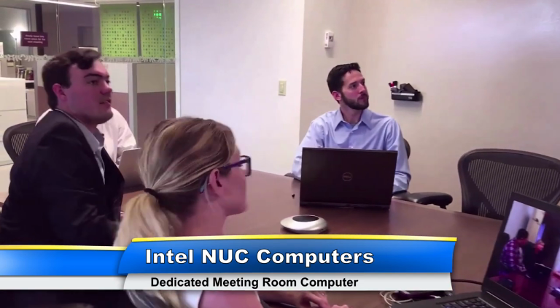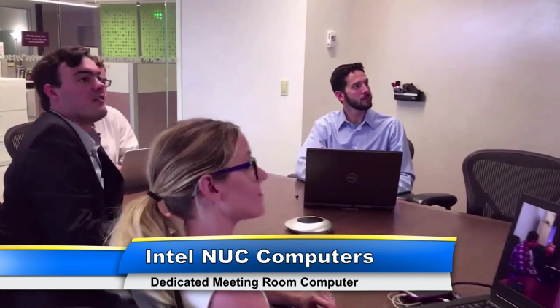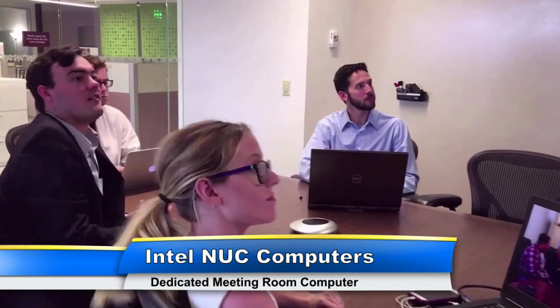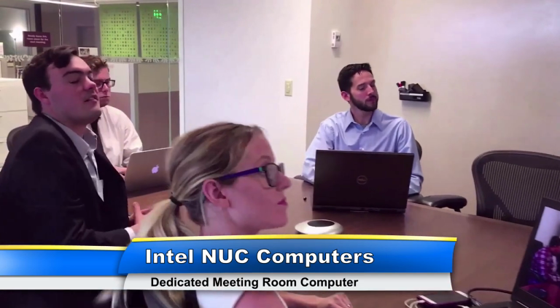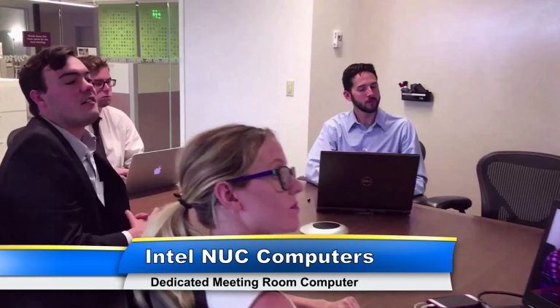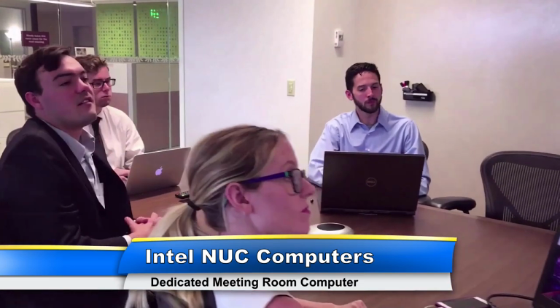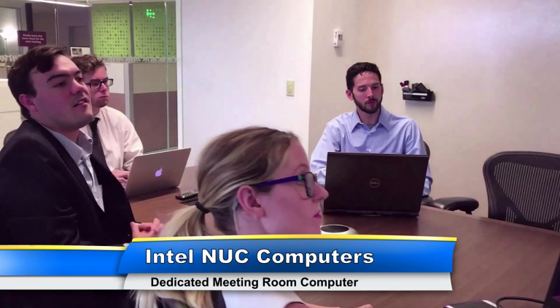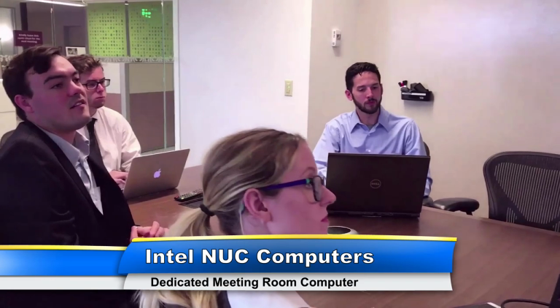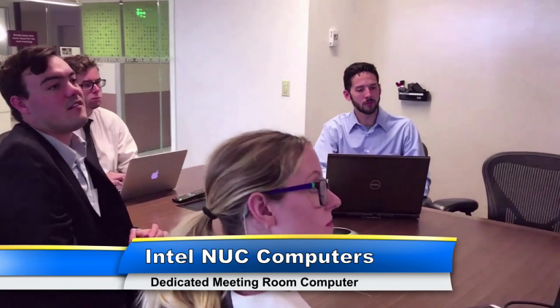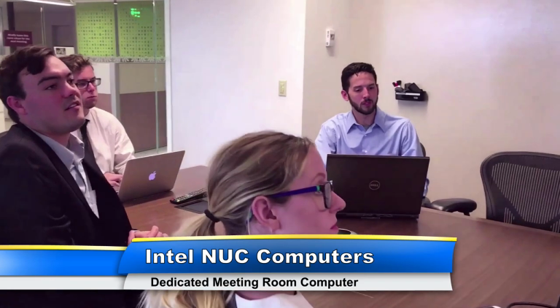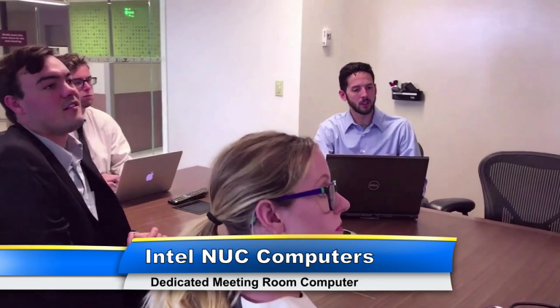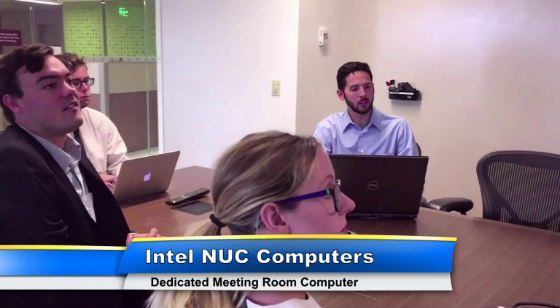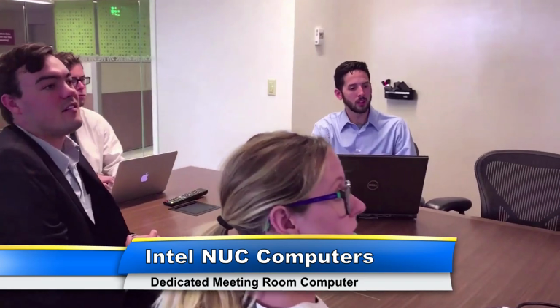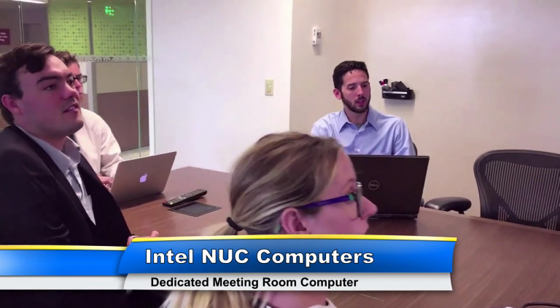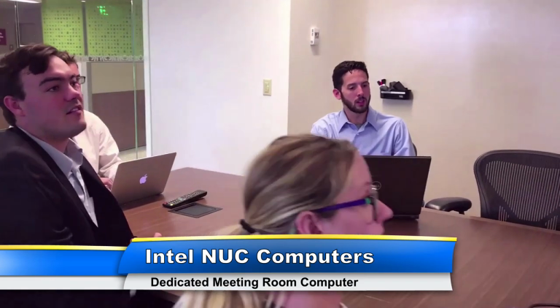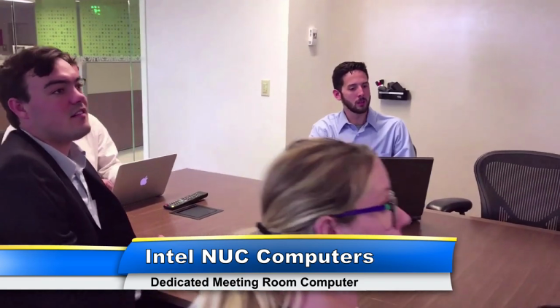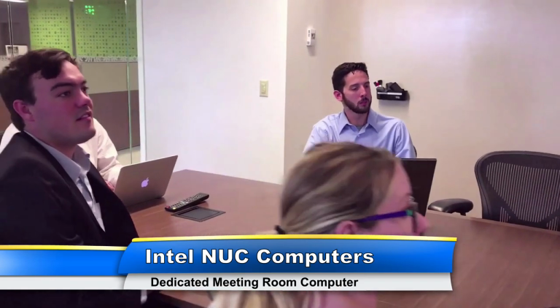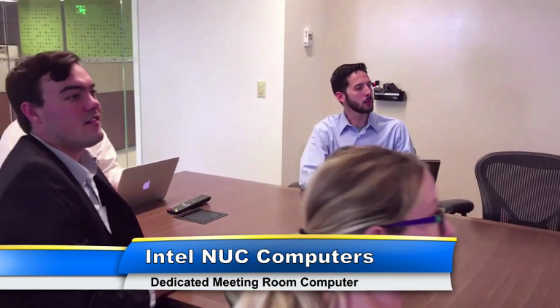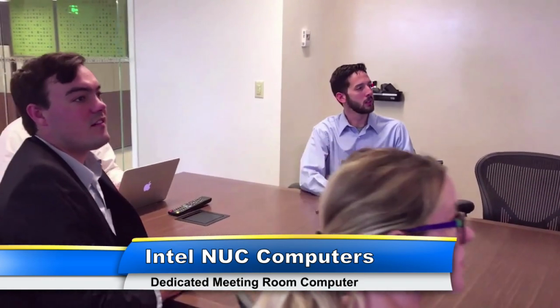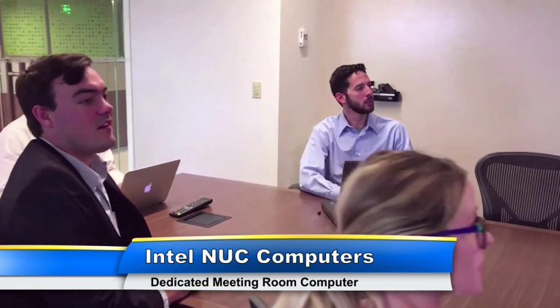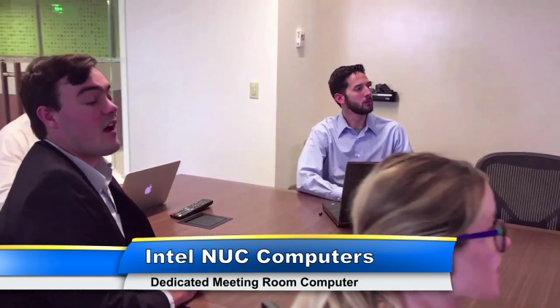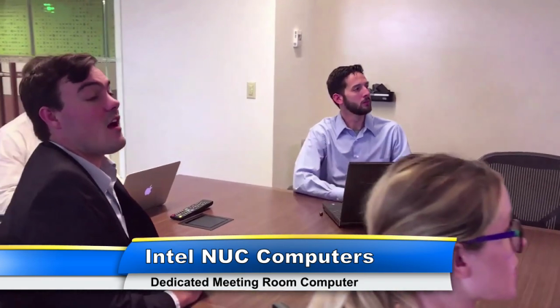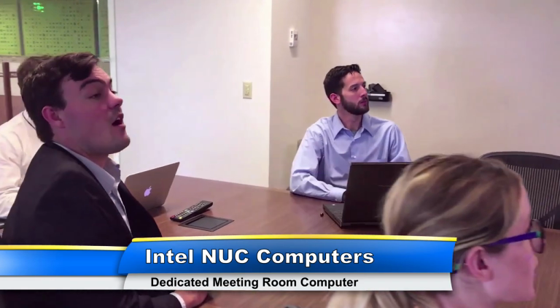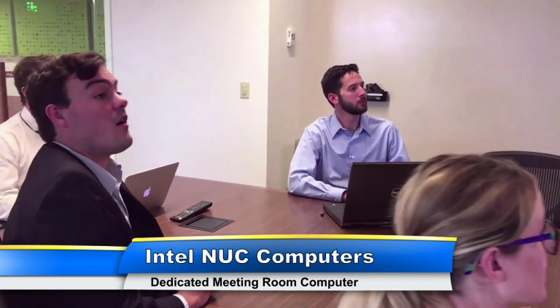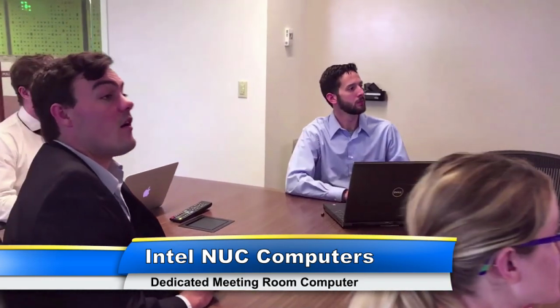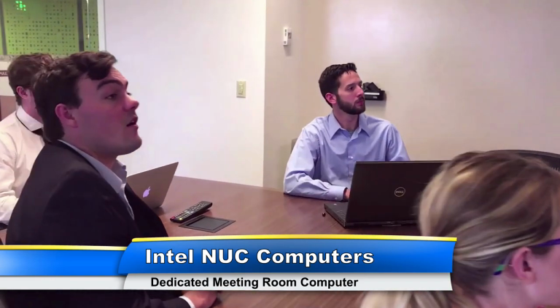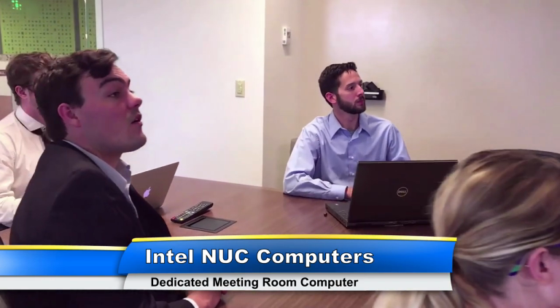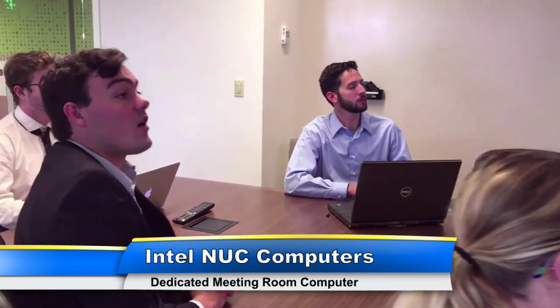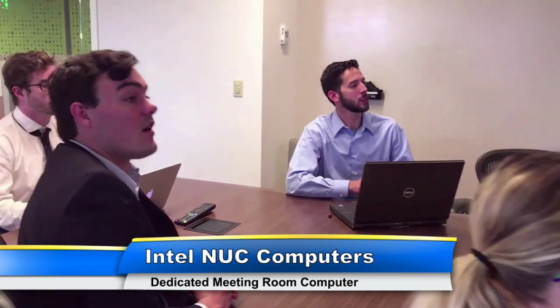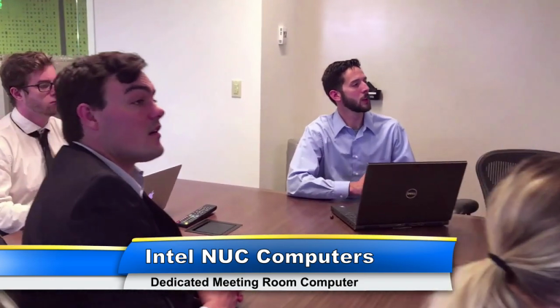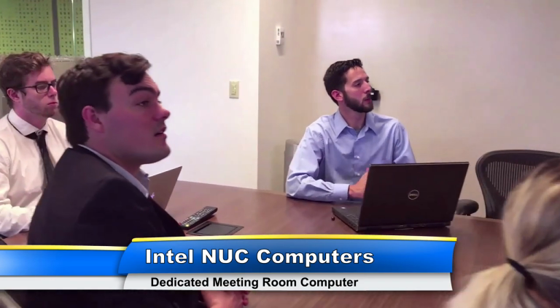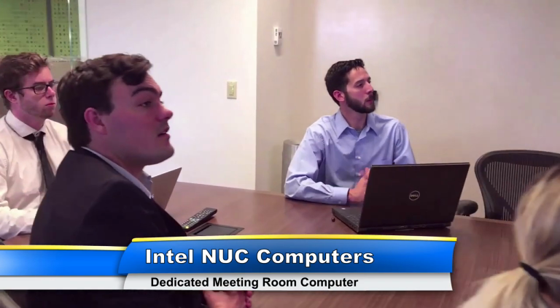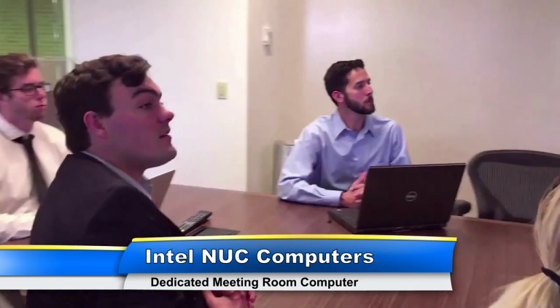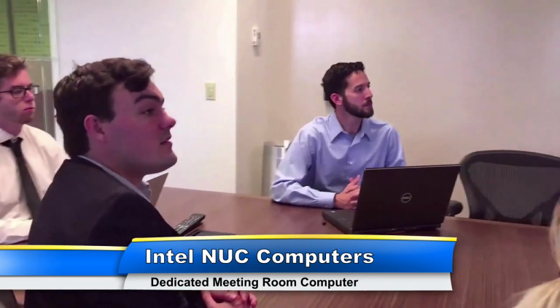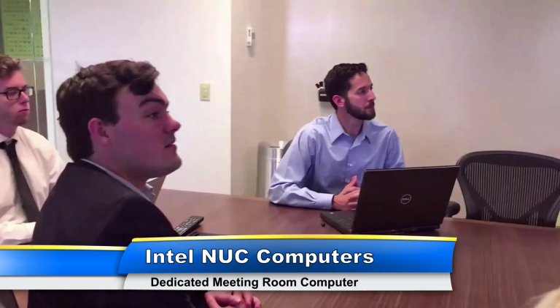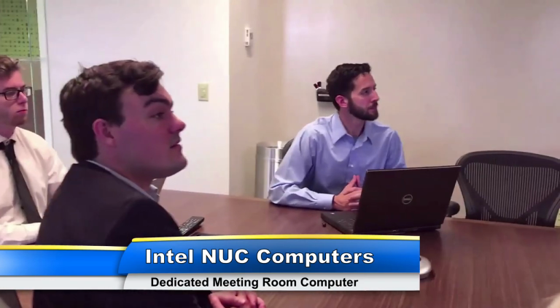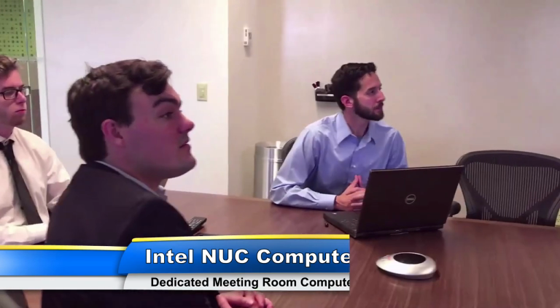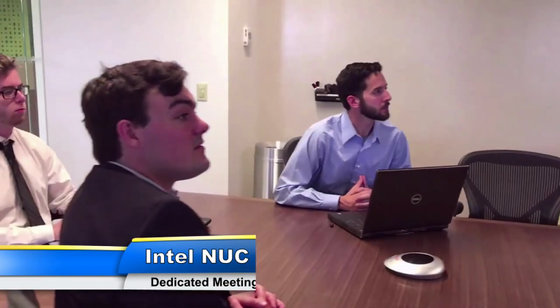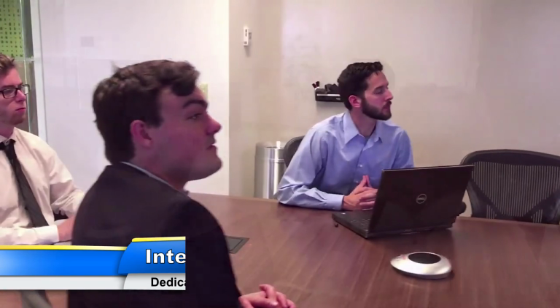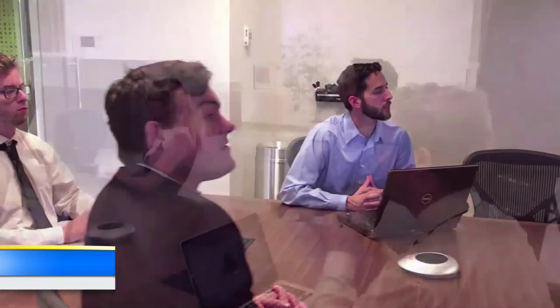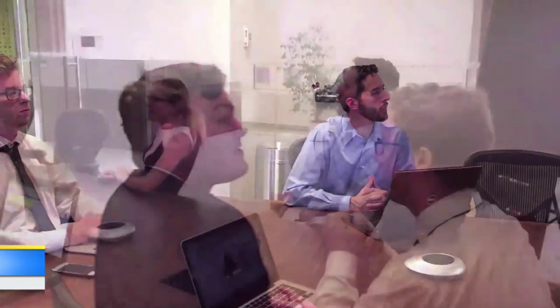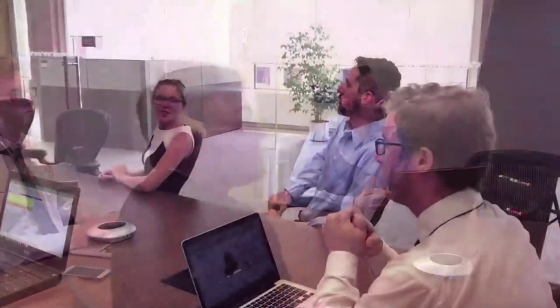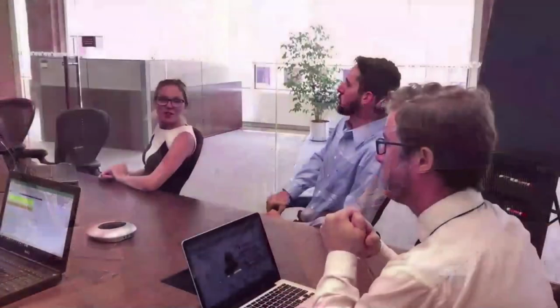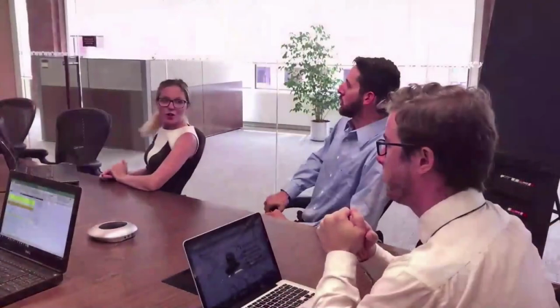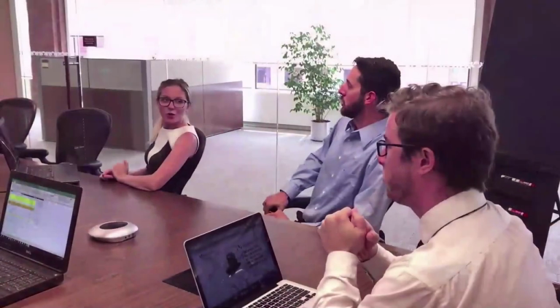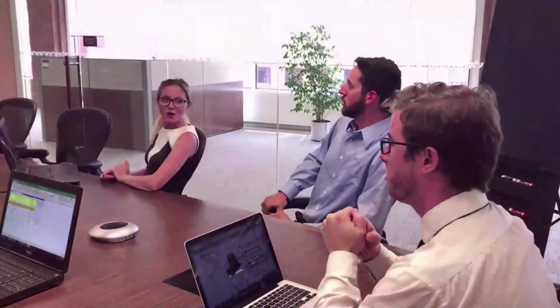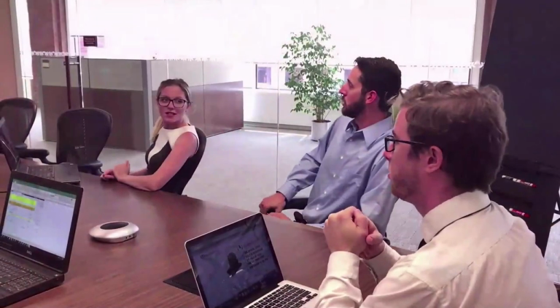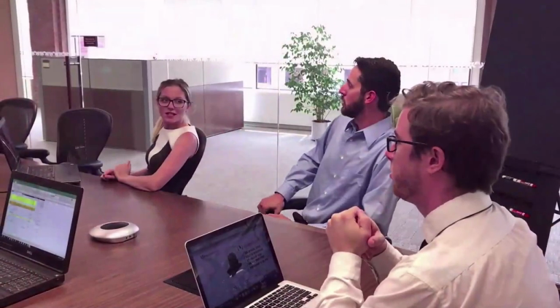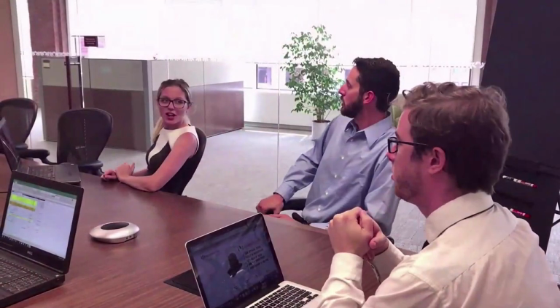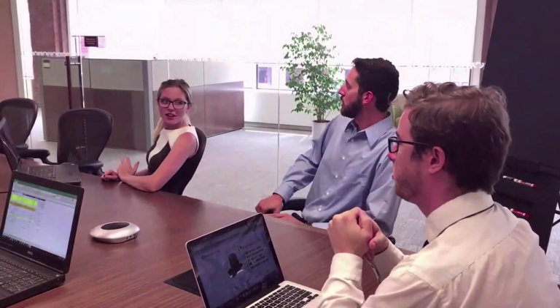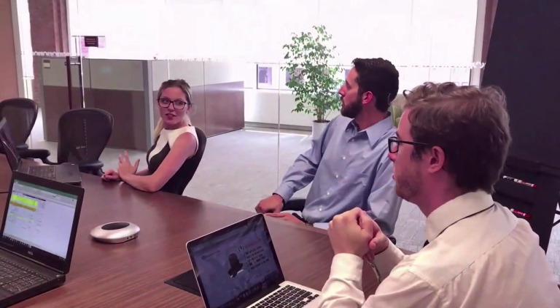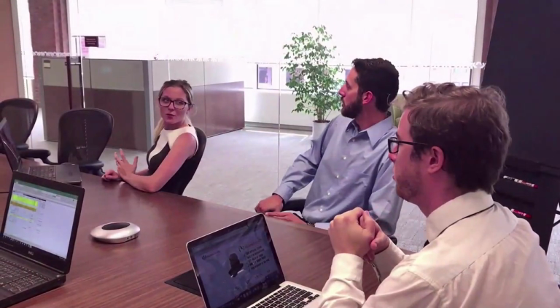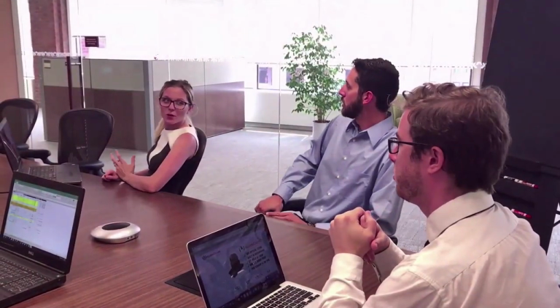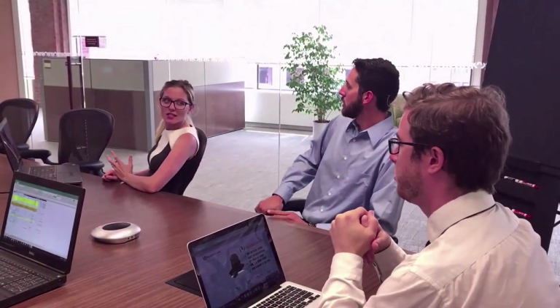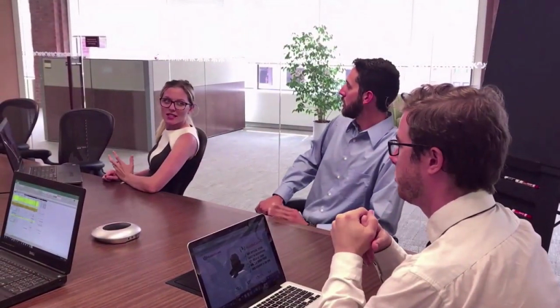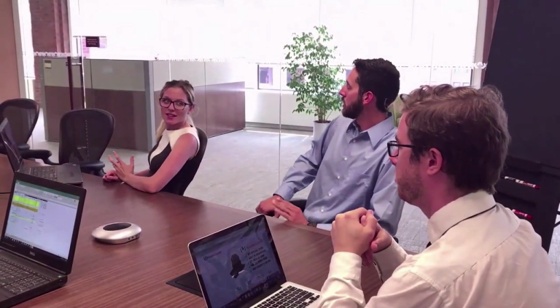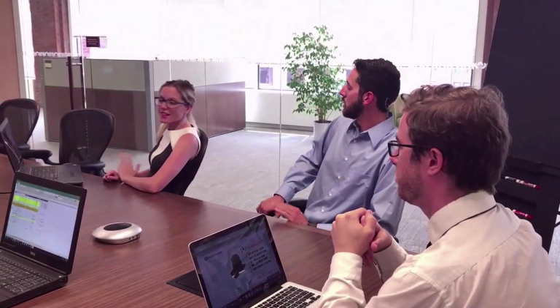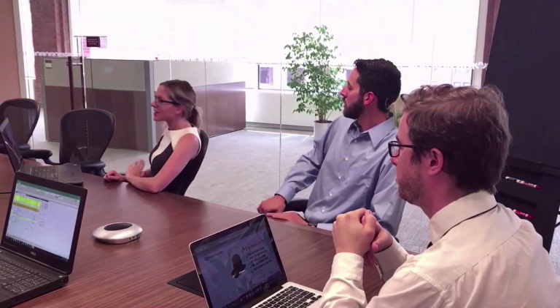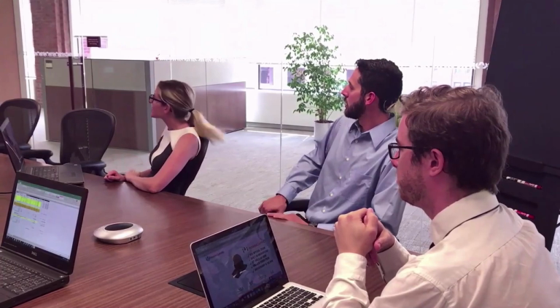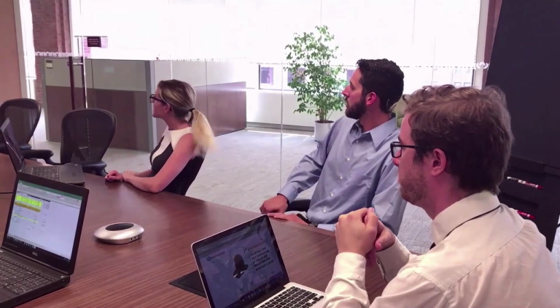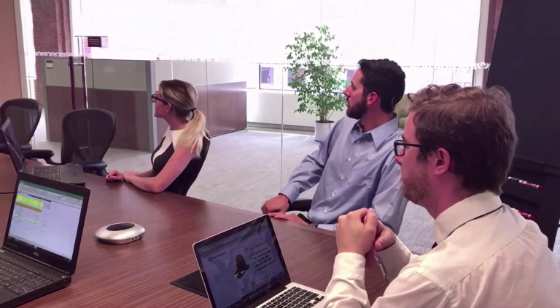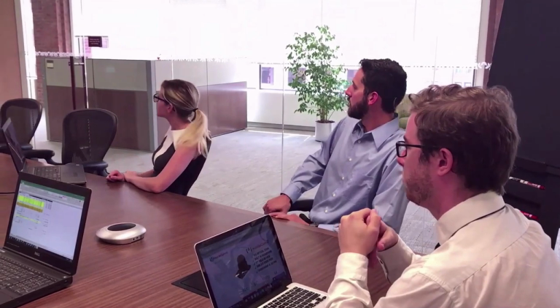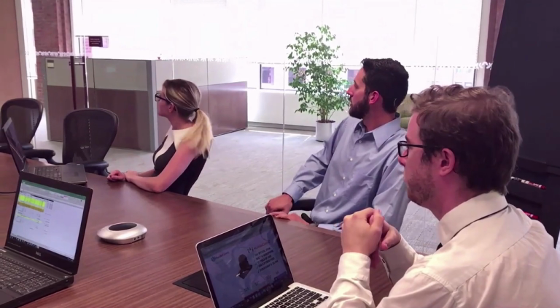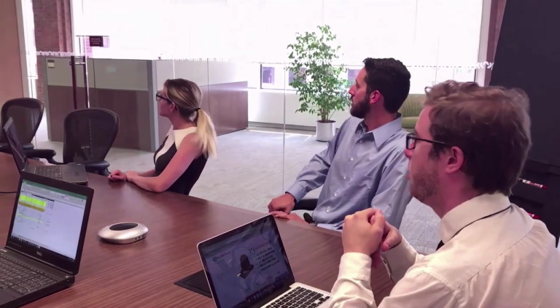Ultimately, updating your collaboration spaces will help your organization close deals, do business, and save money.